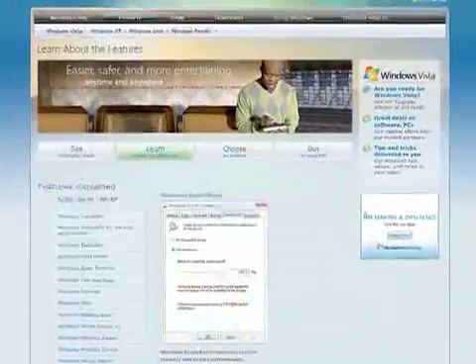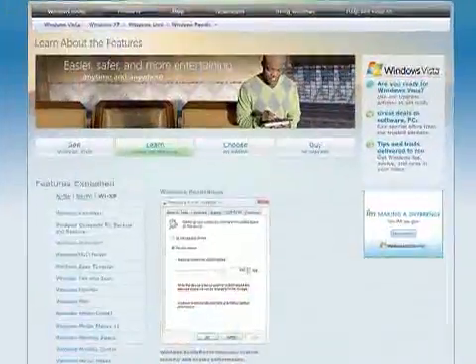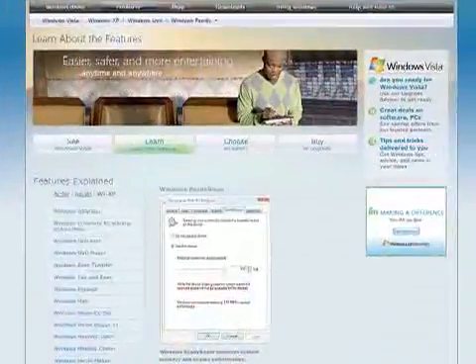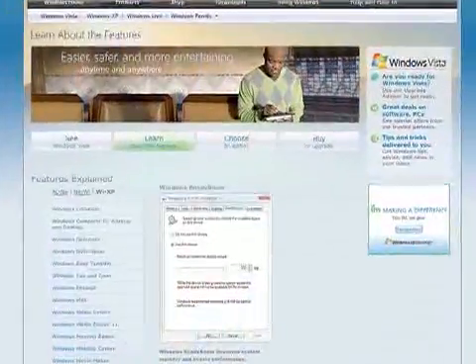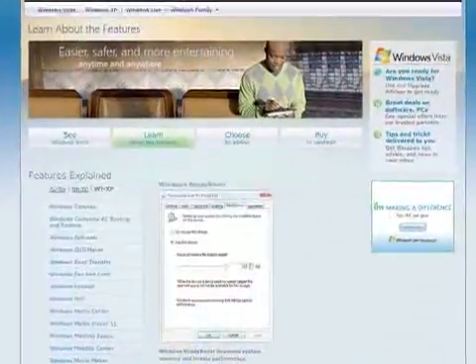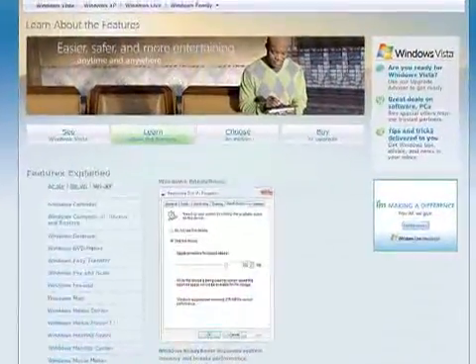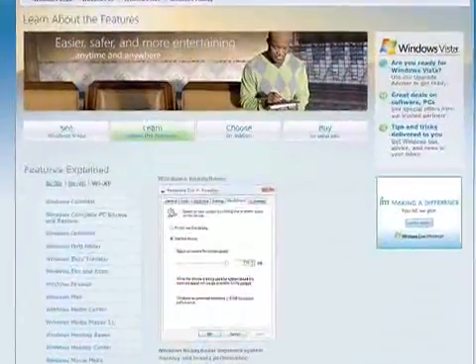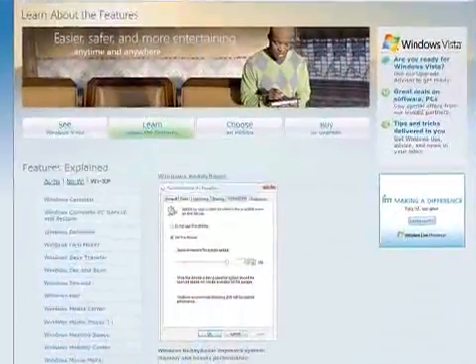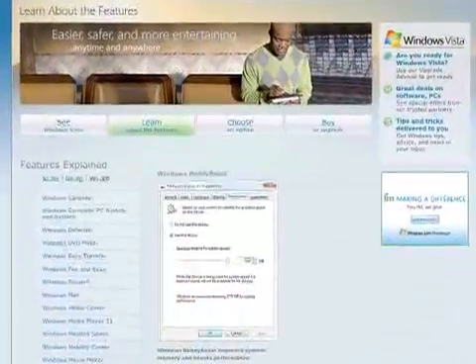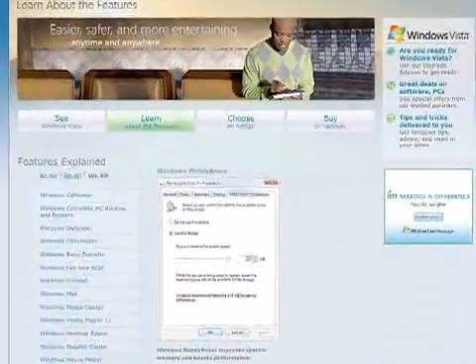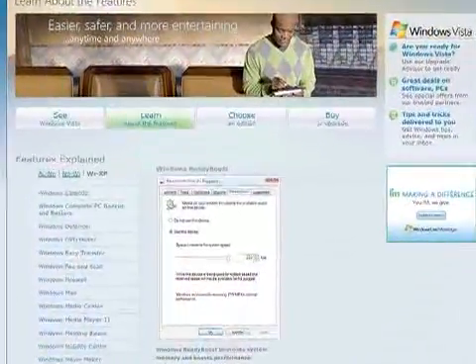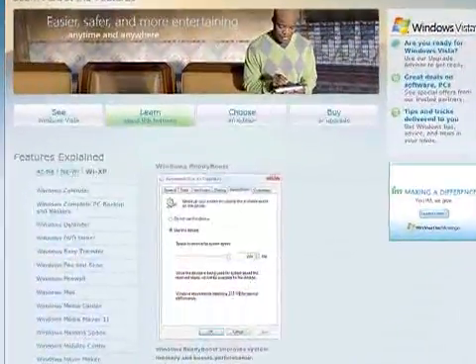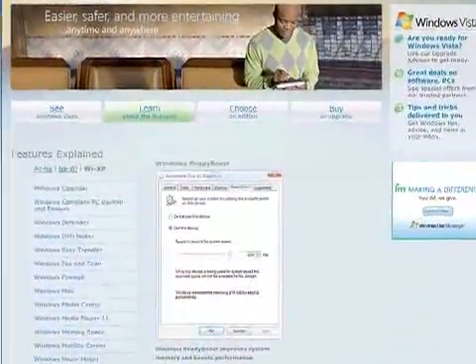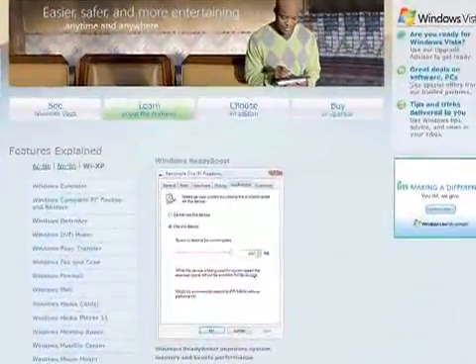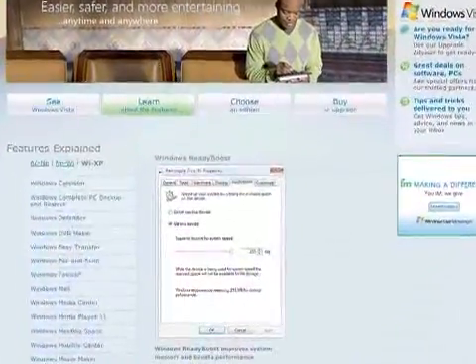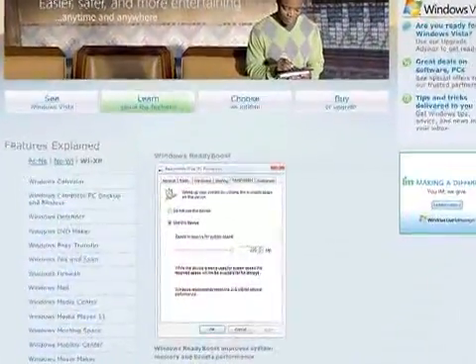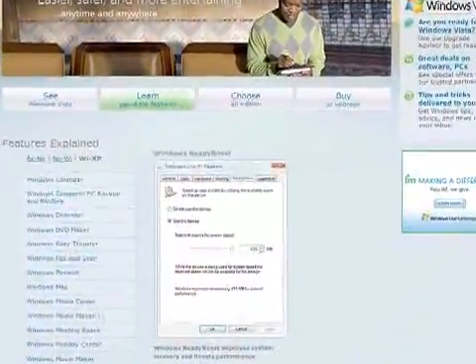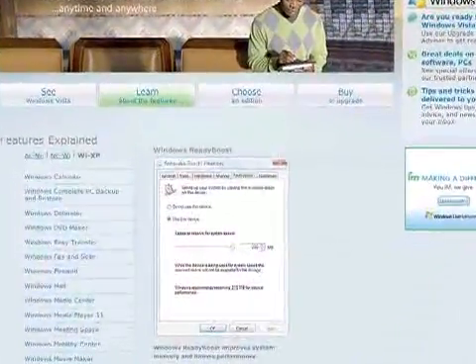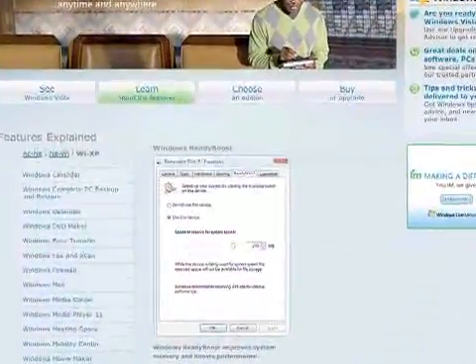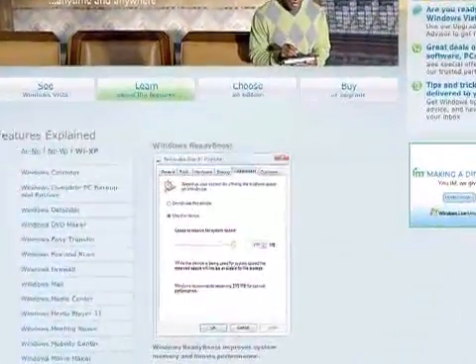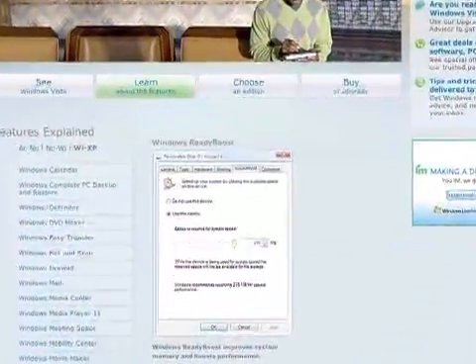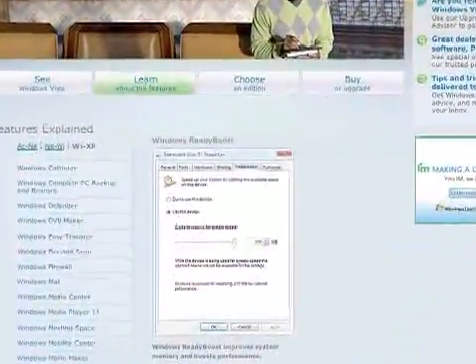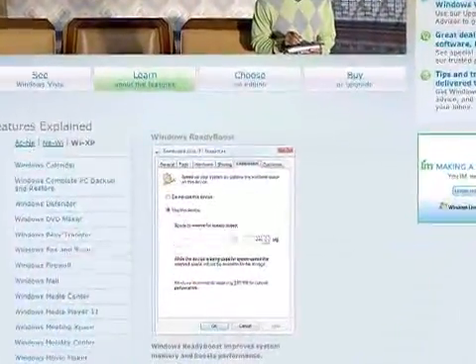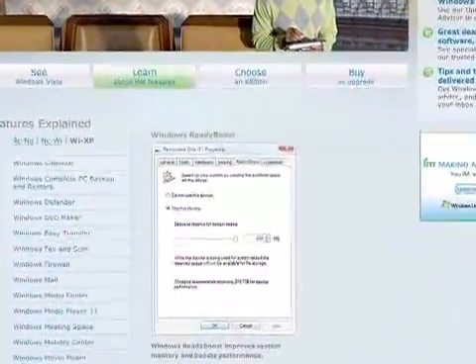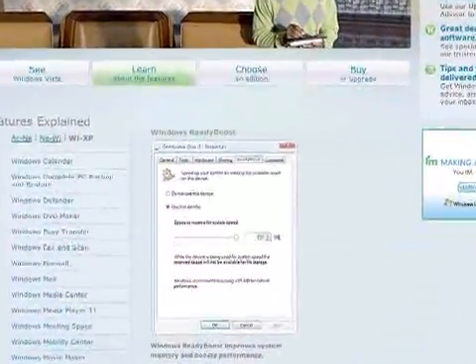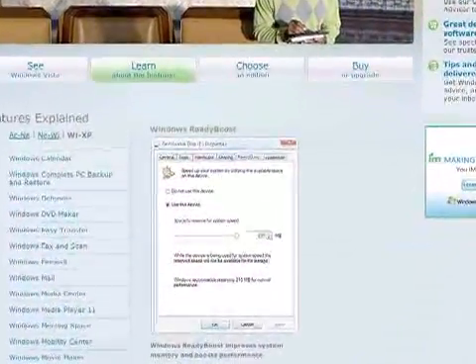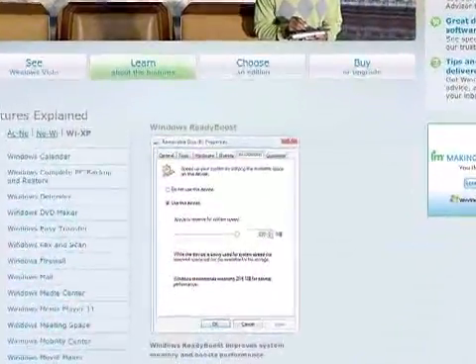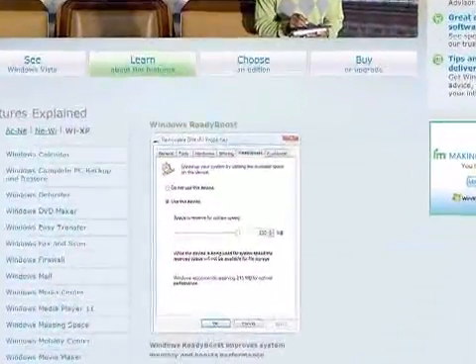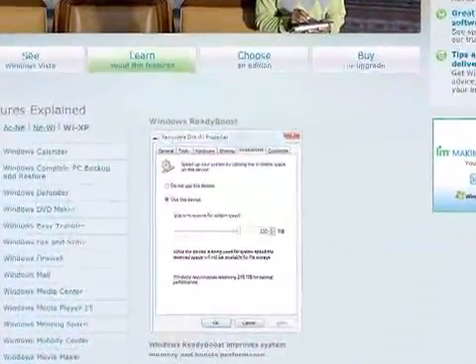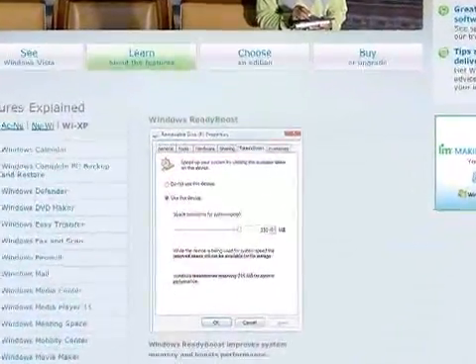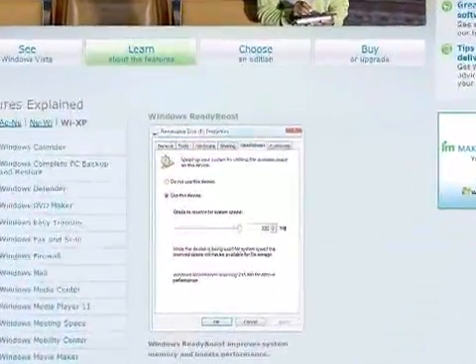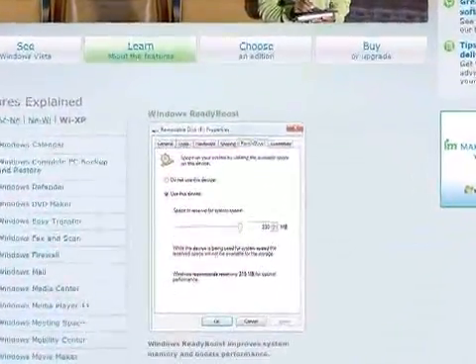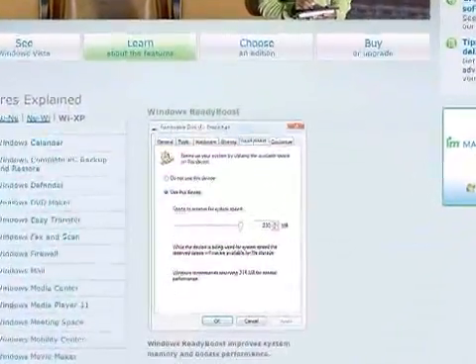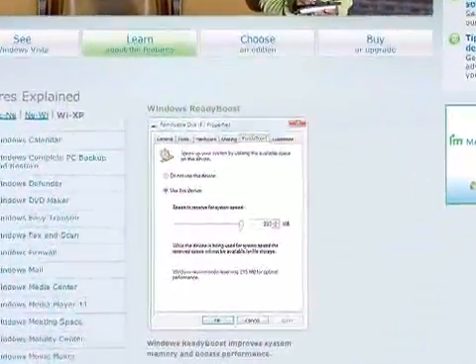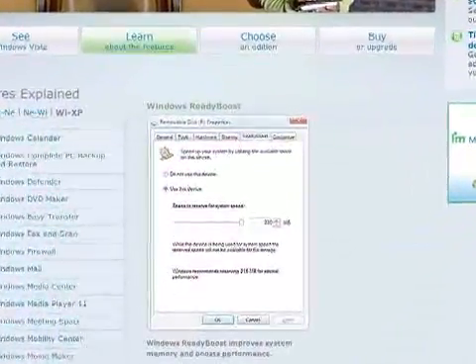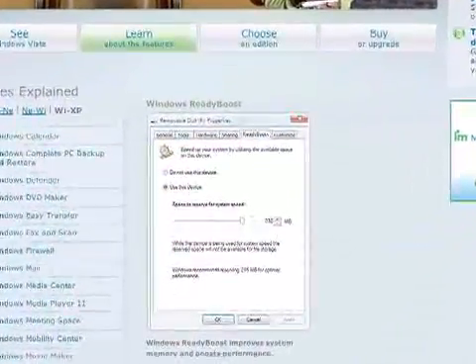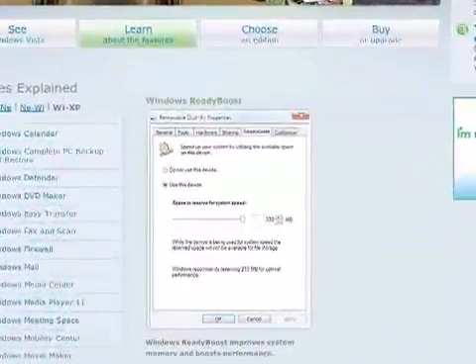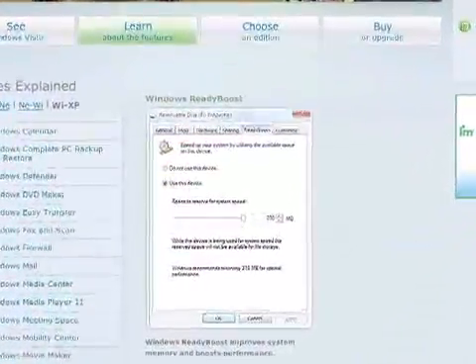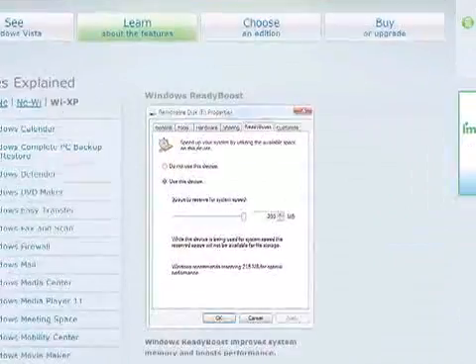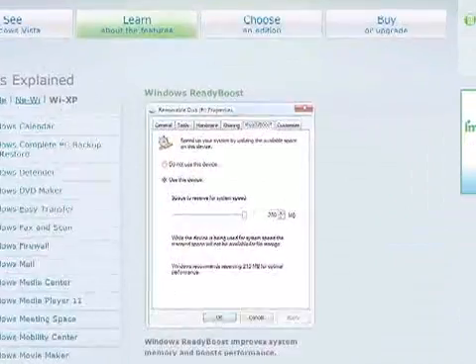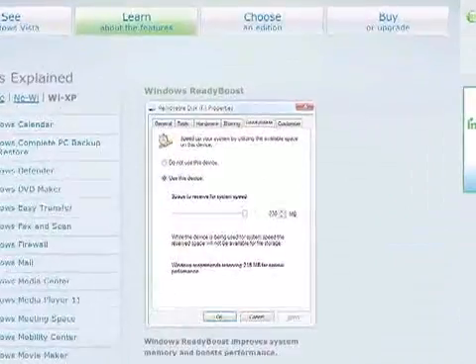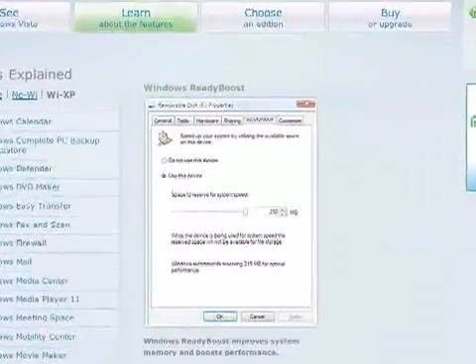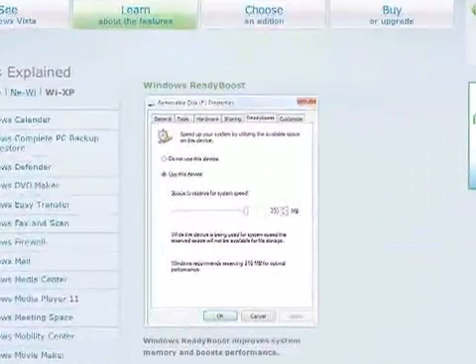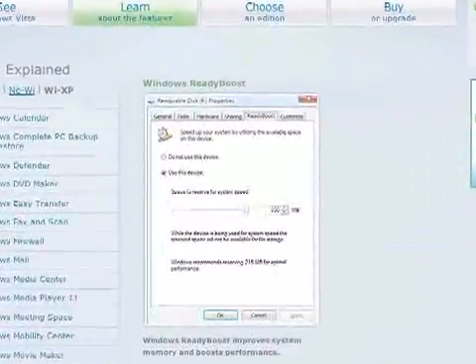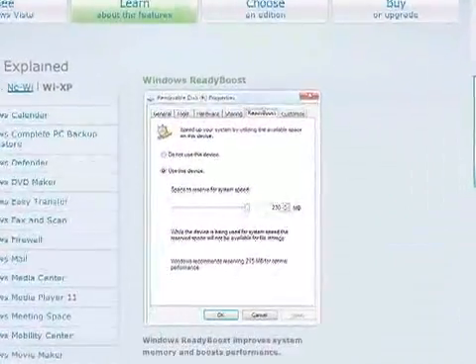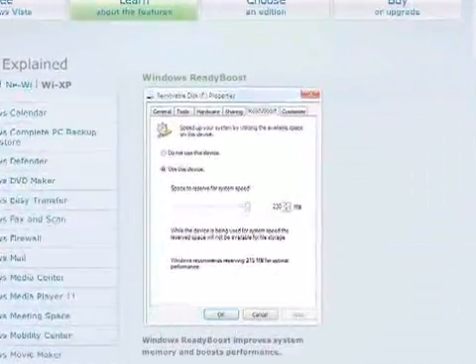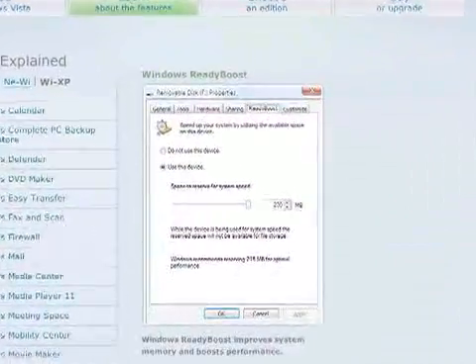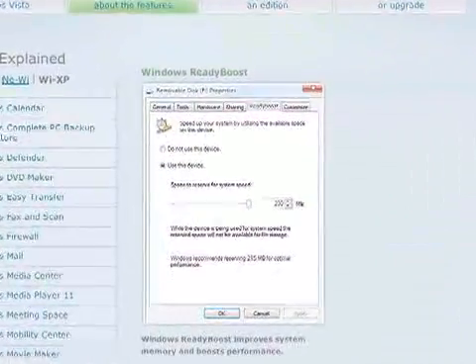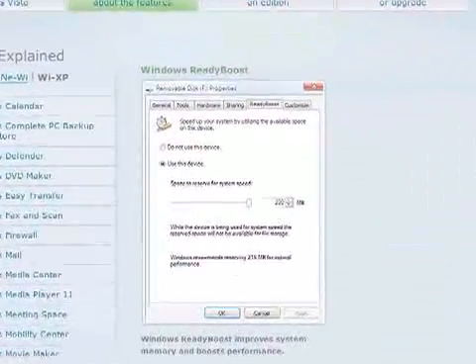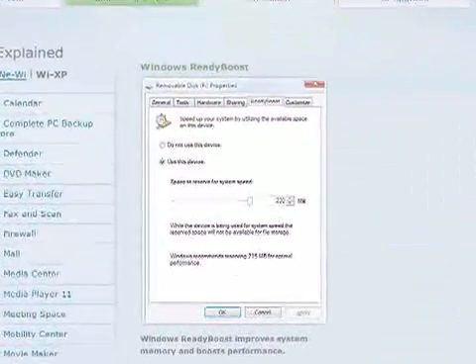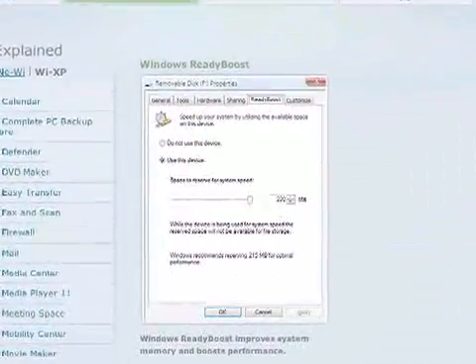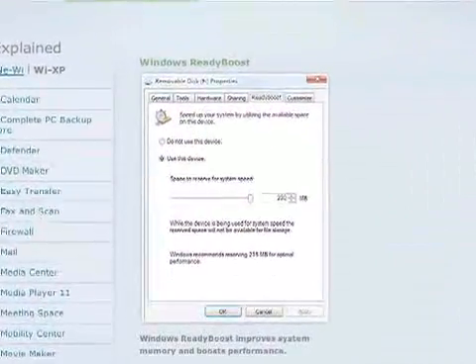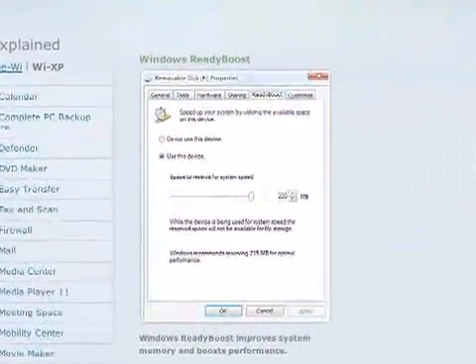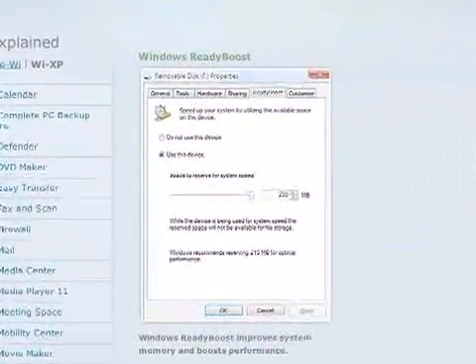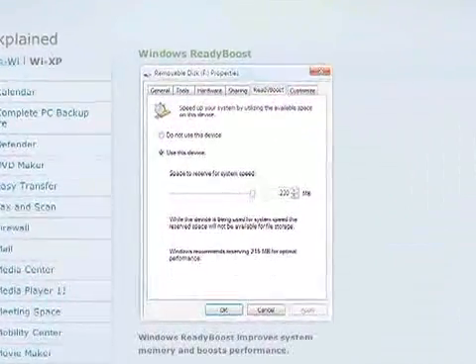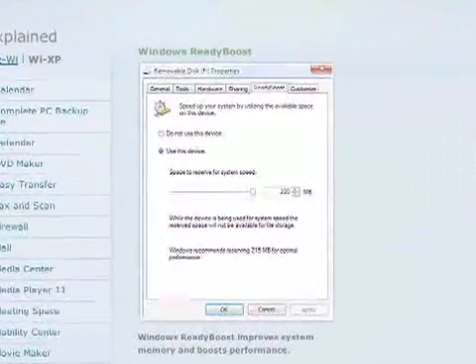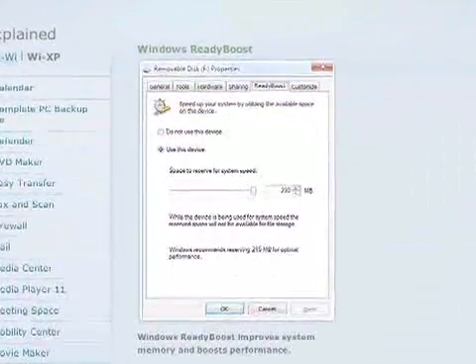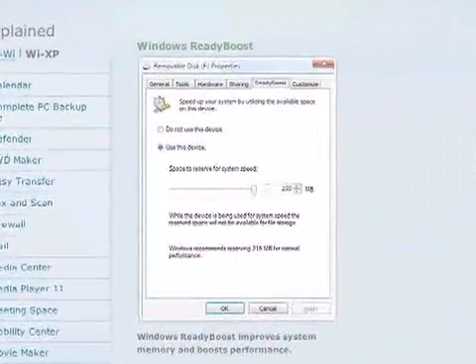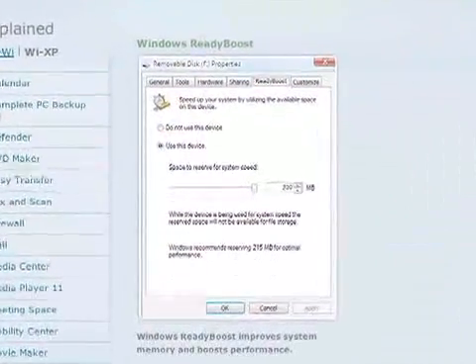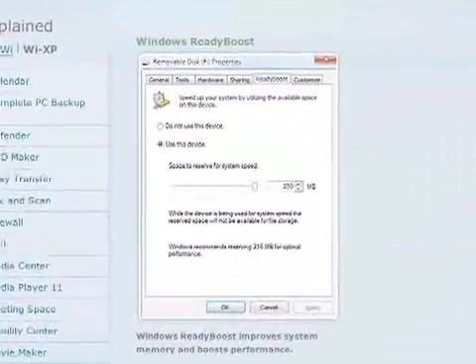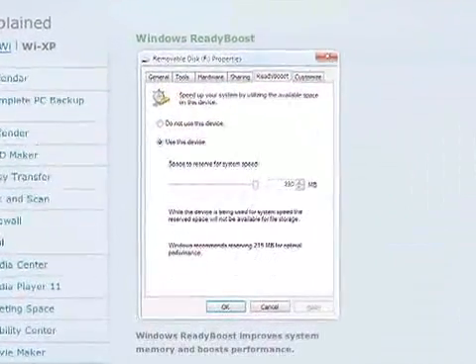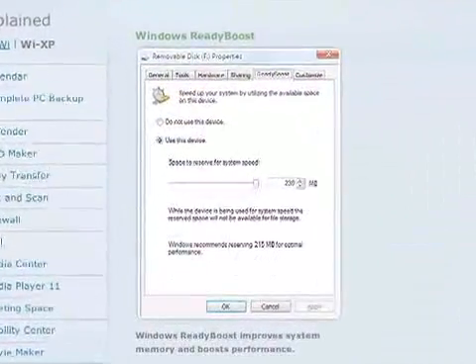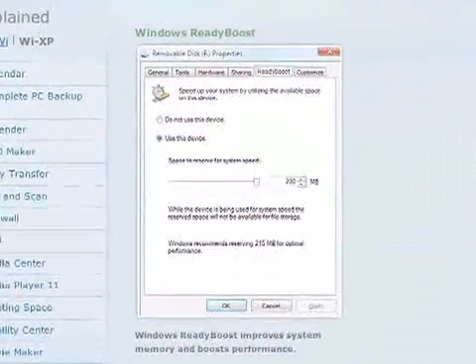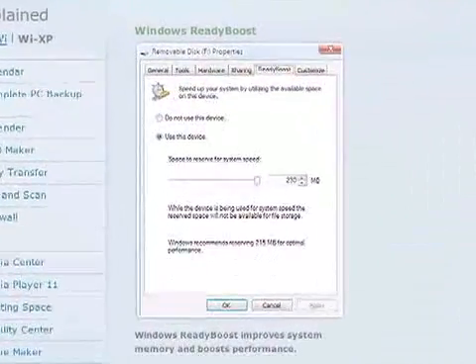Using ReadyBoost will allow you to use a USB flash drive to improve your system's performance without adding memory under the hood. Here's what you do.